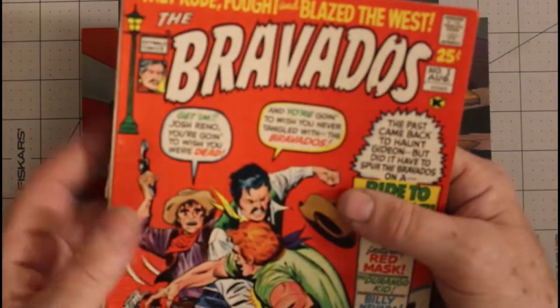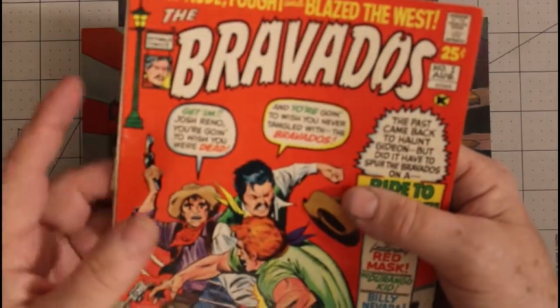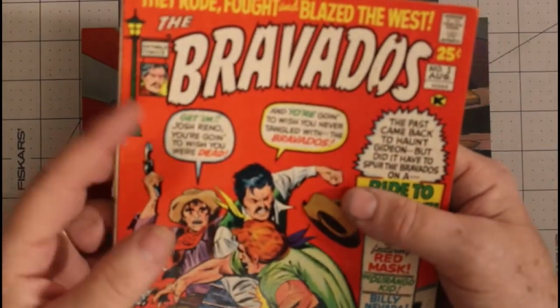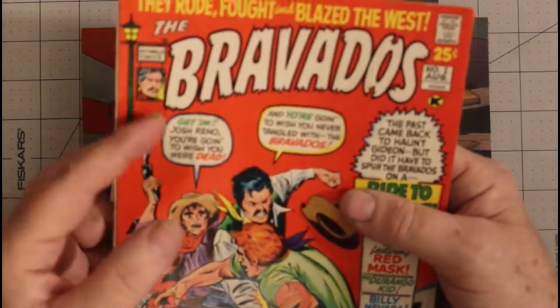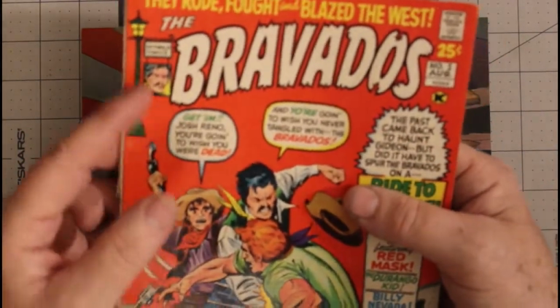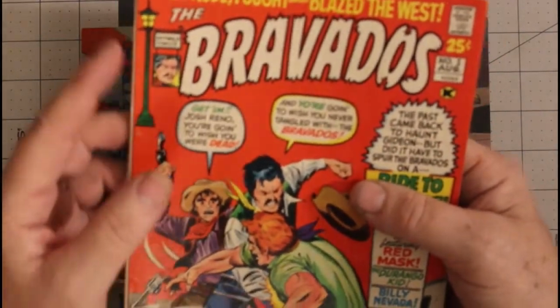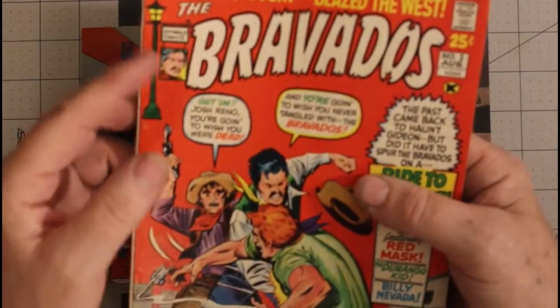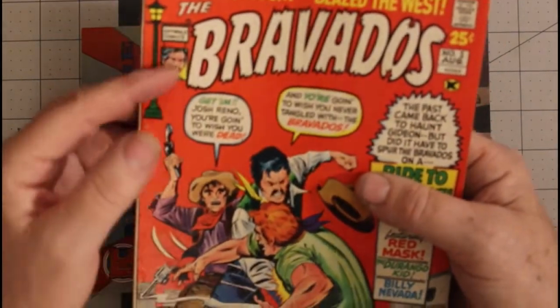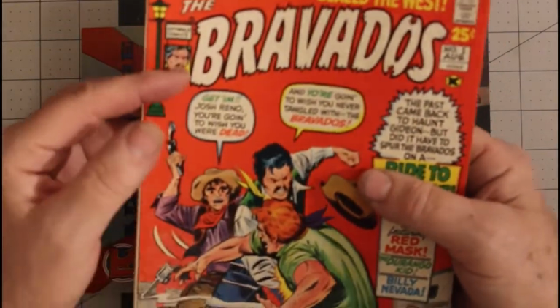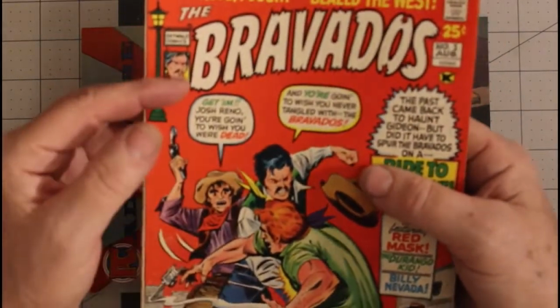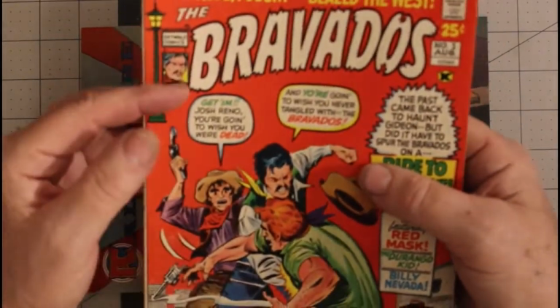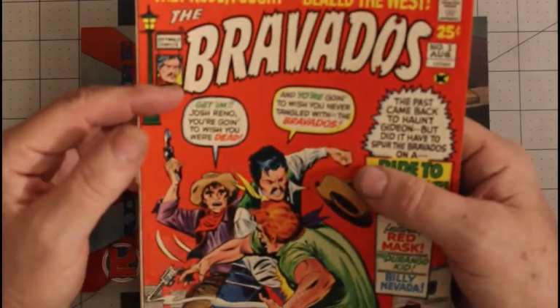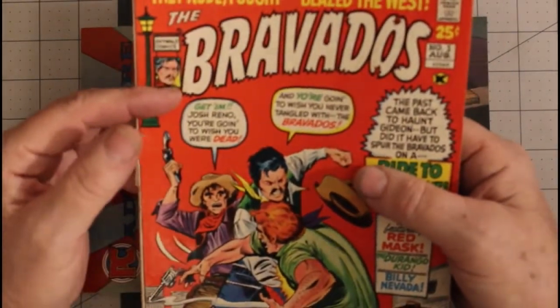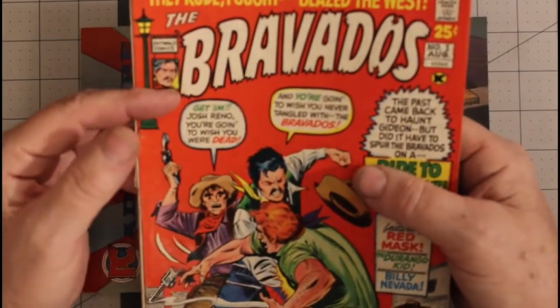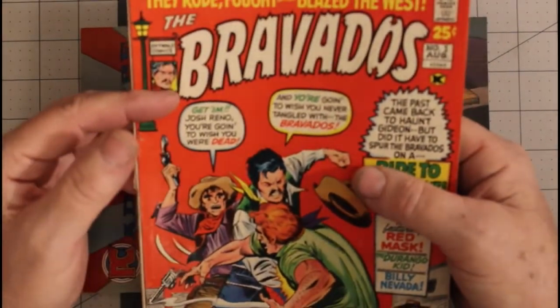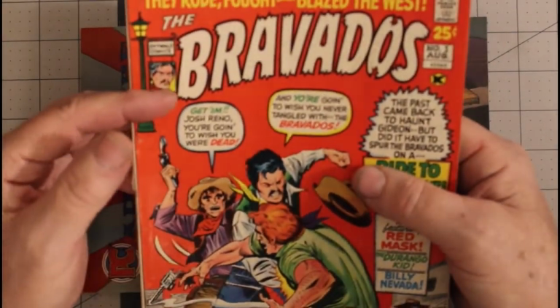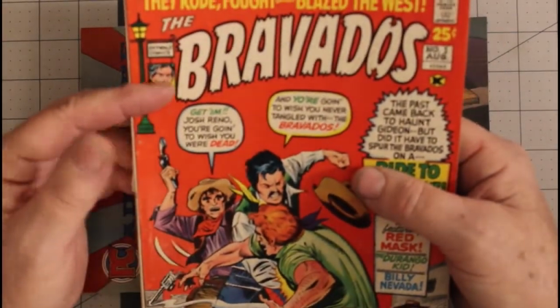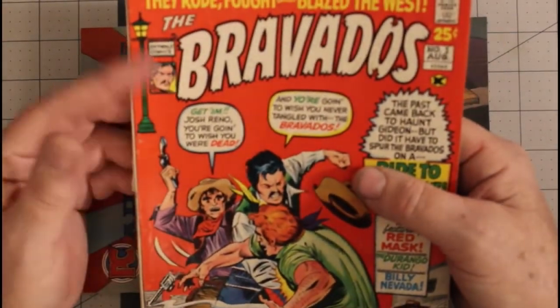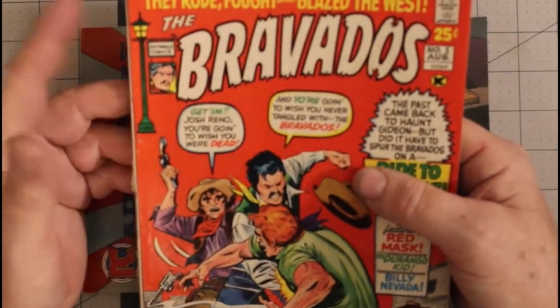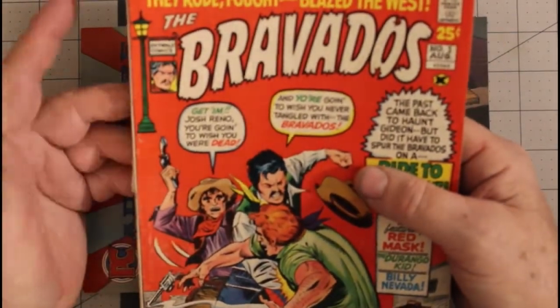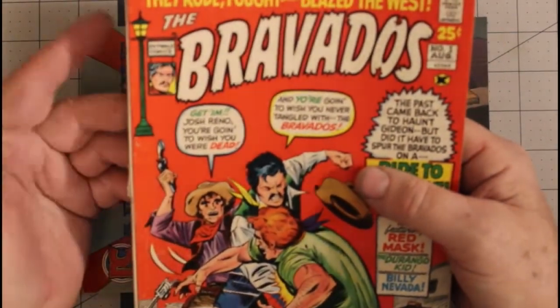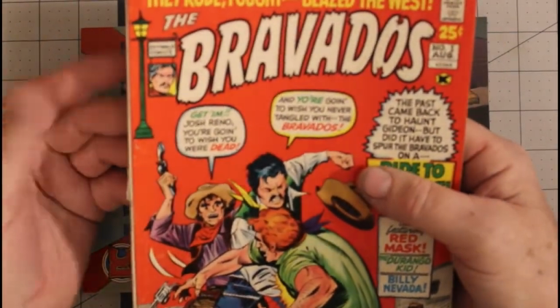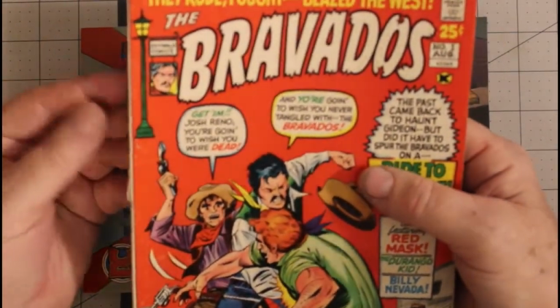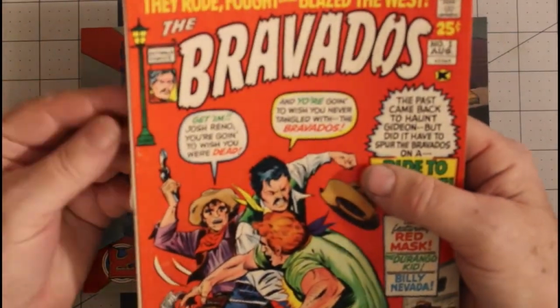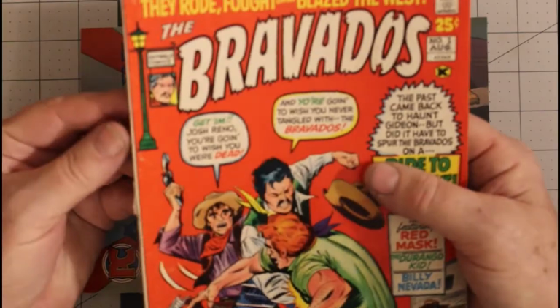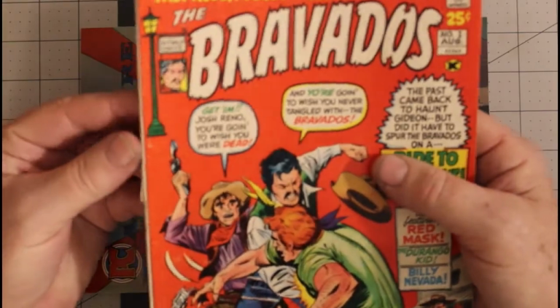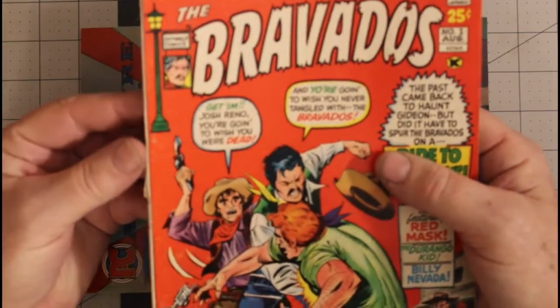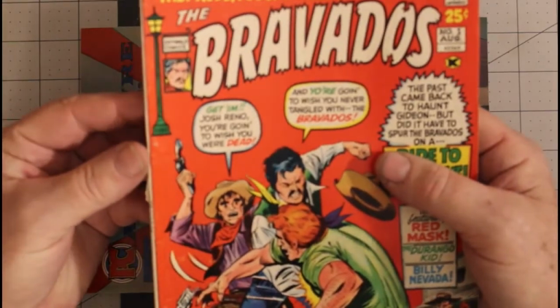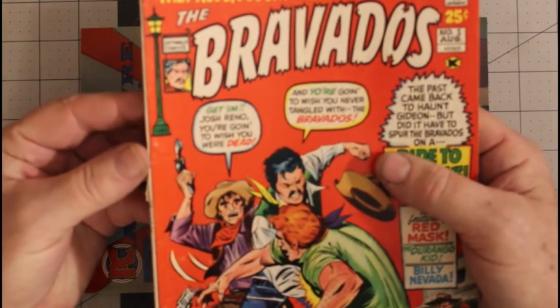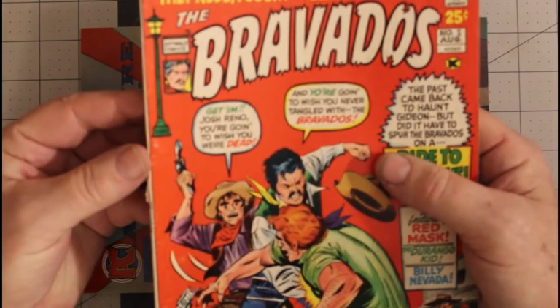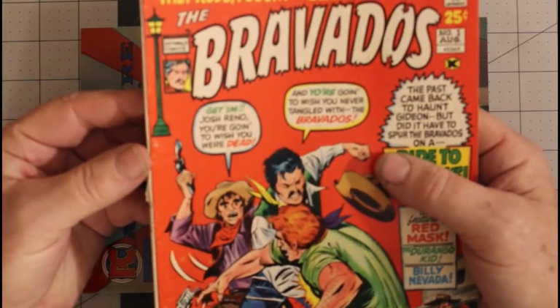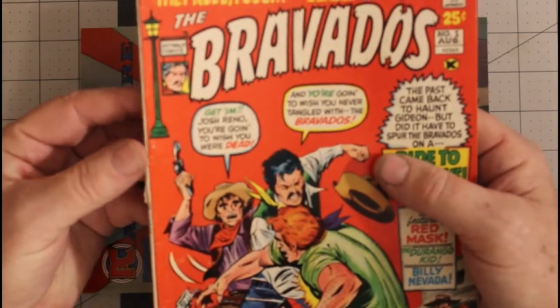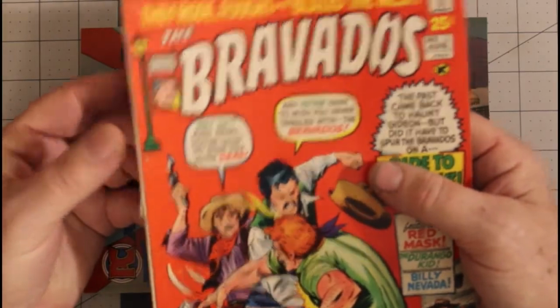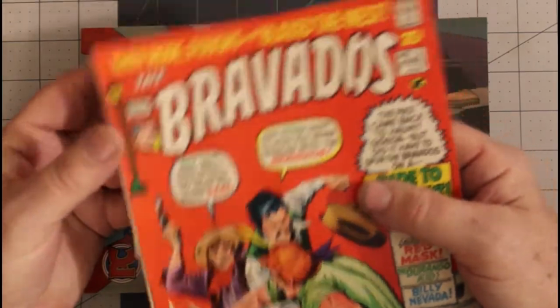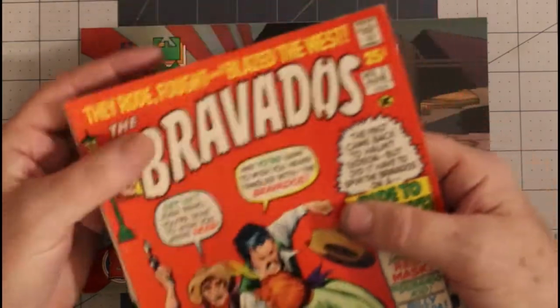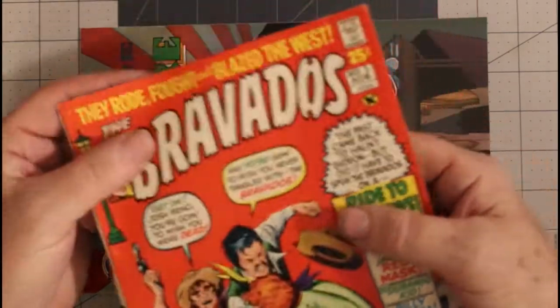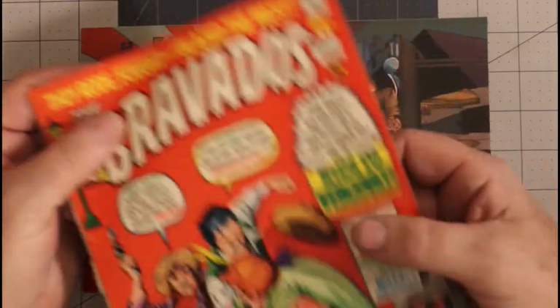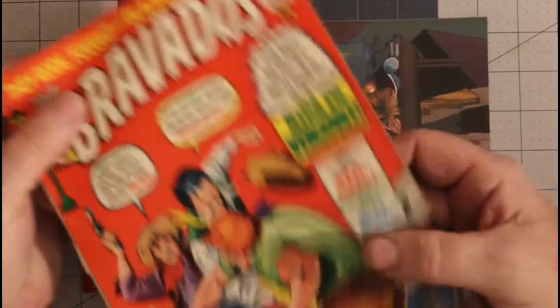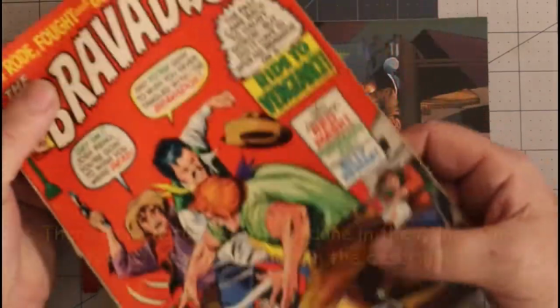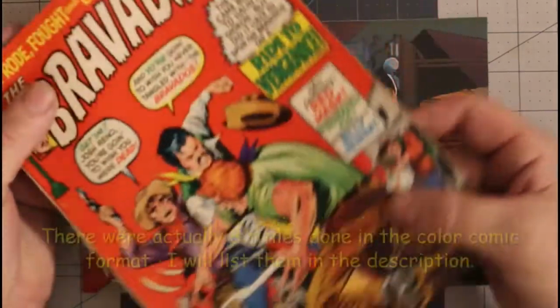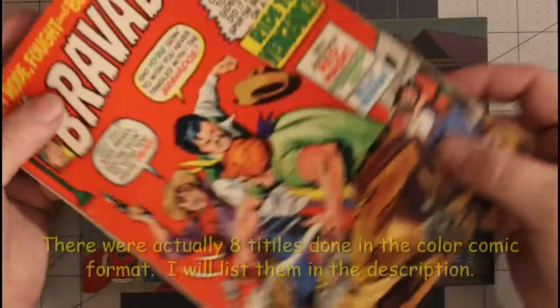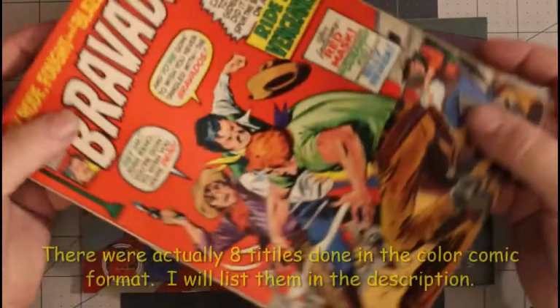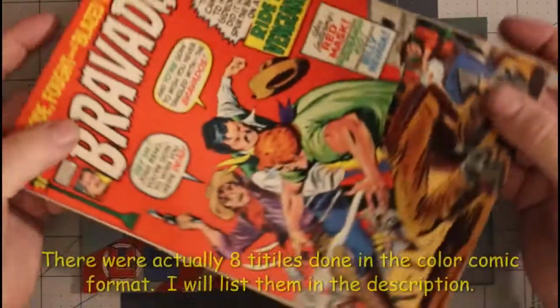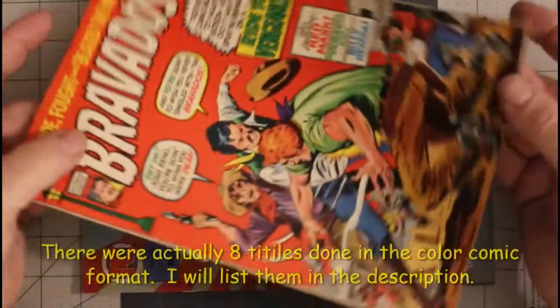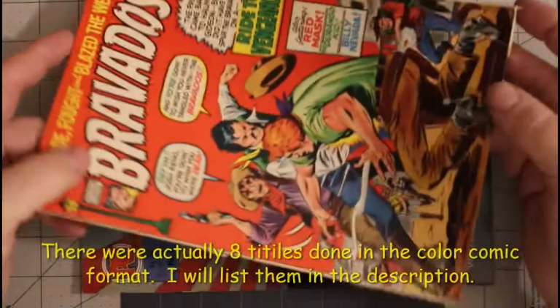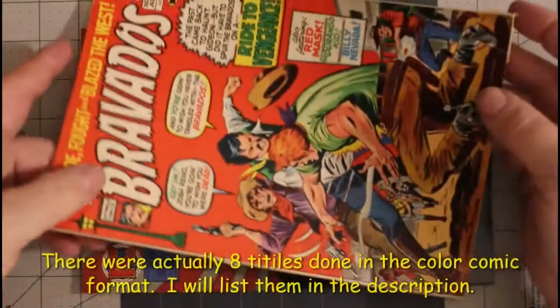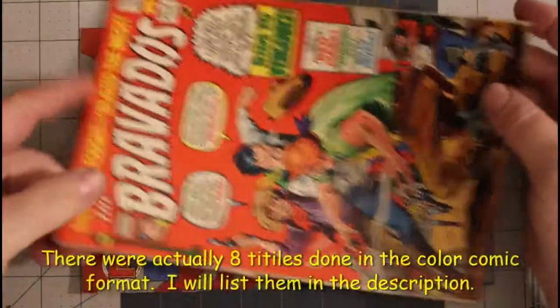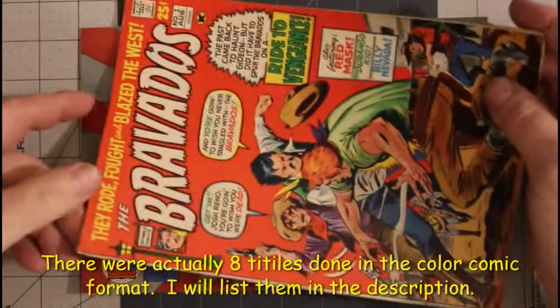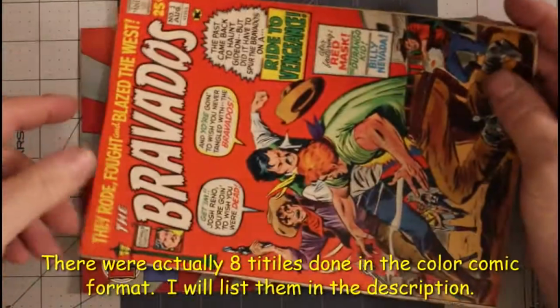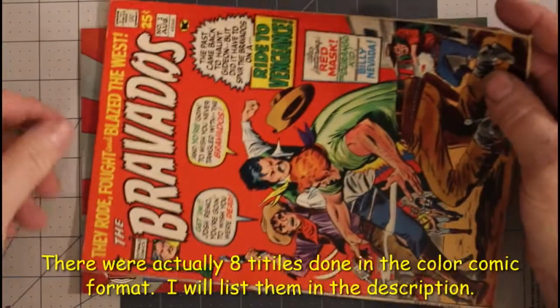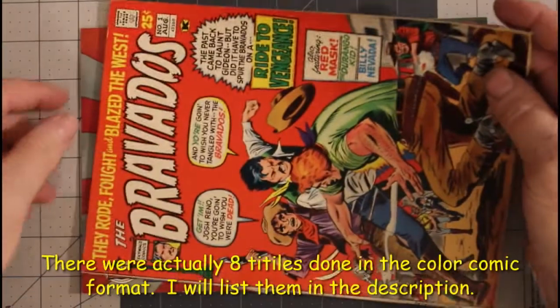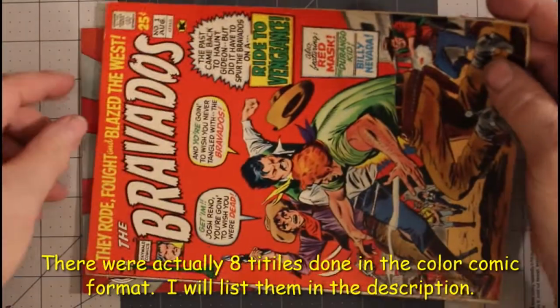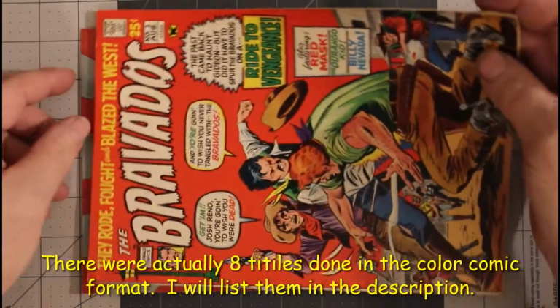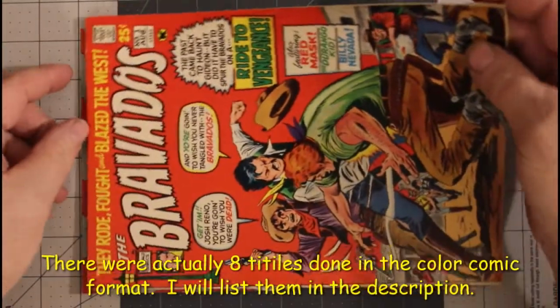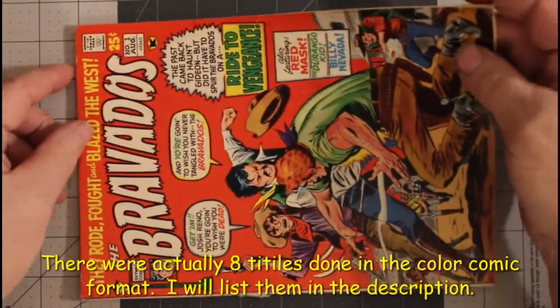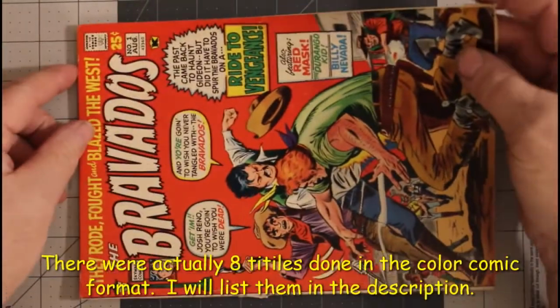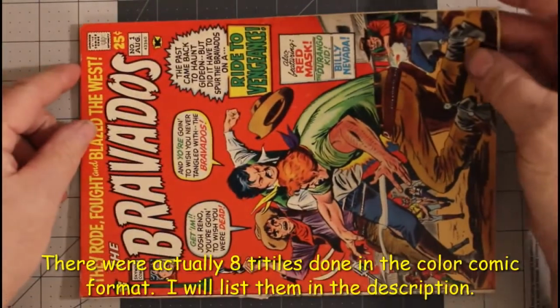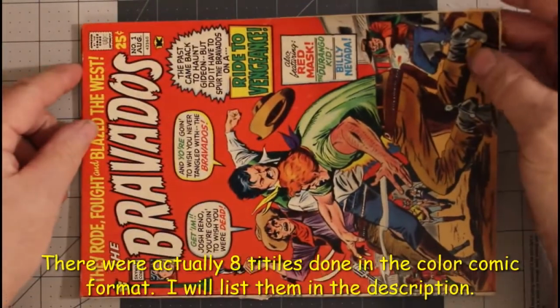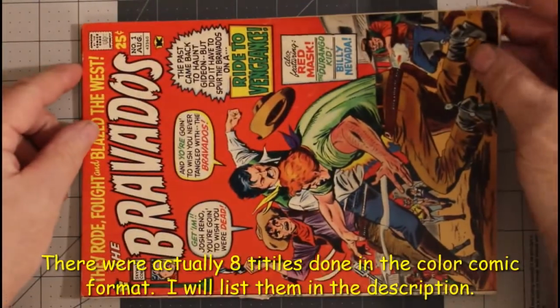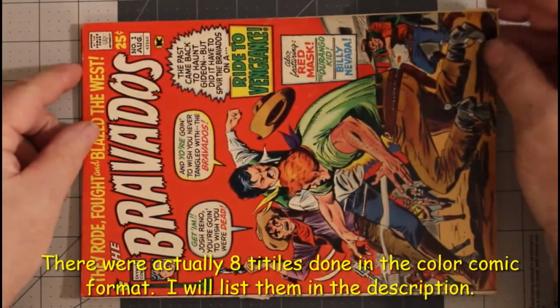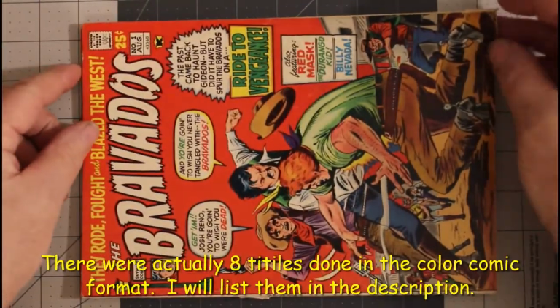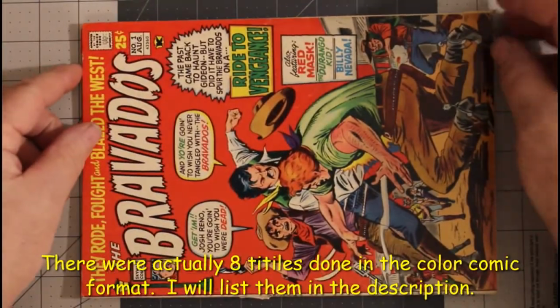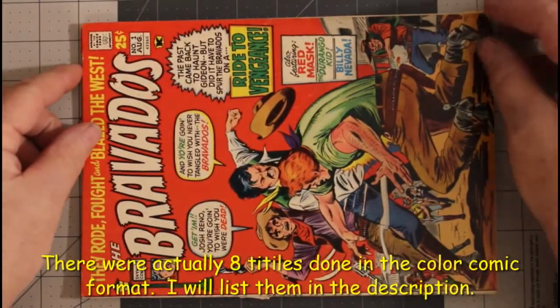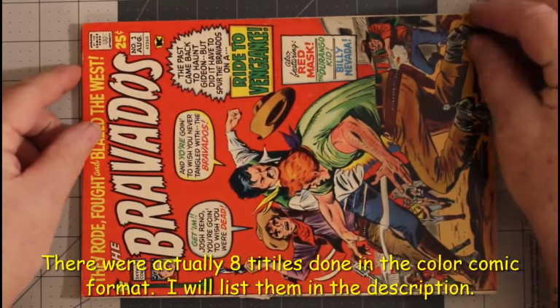There were maybe half a dozen Skywald comics. I would love to get them all, but I rarely see them.